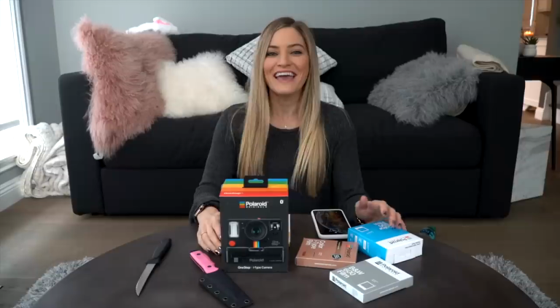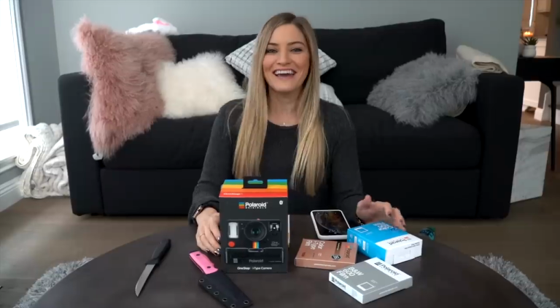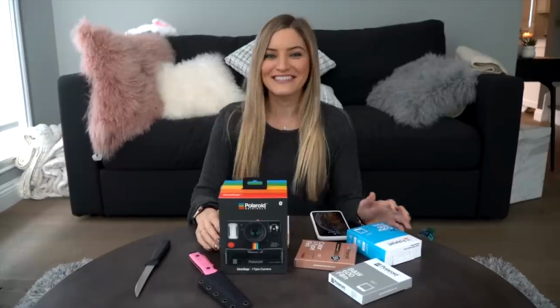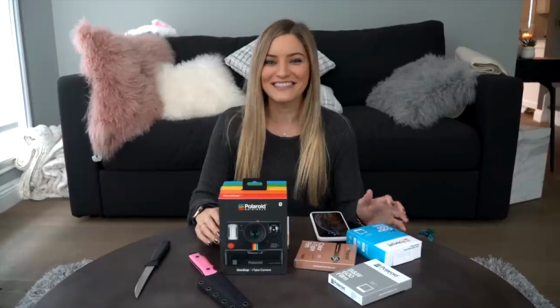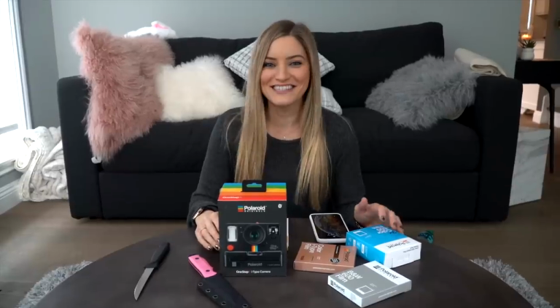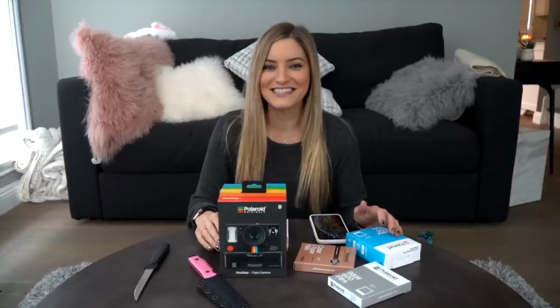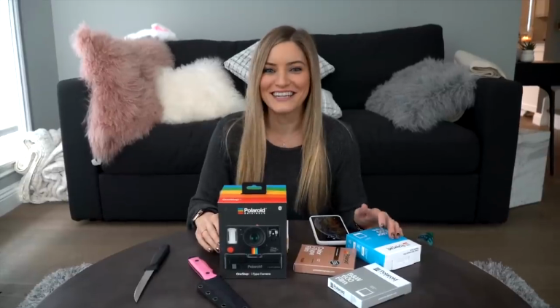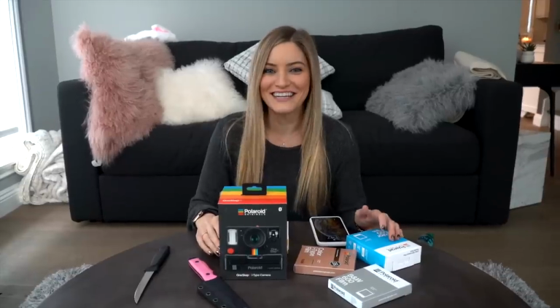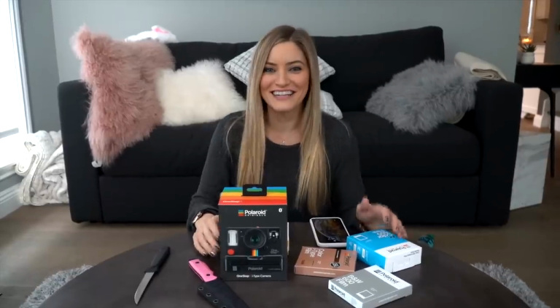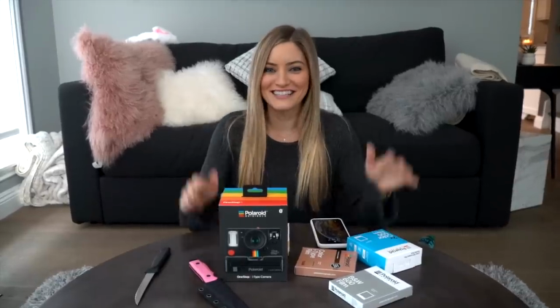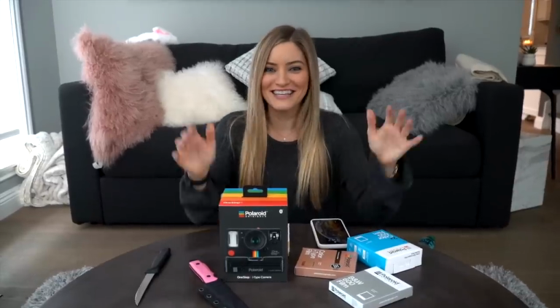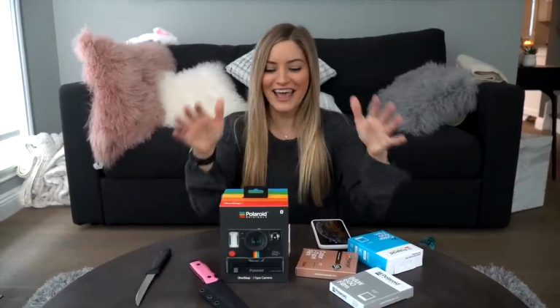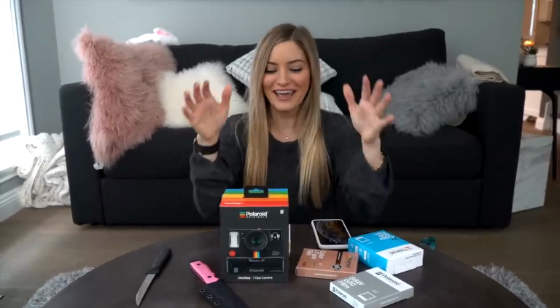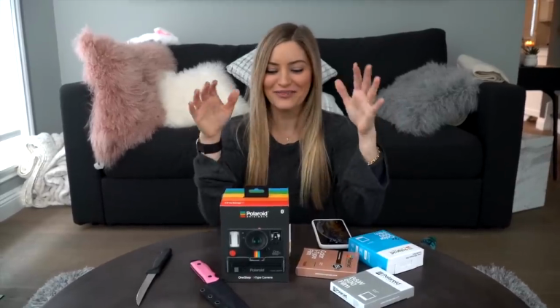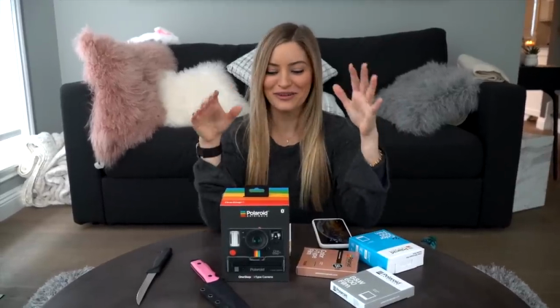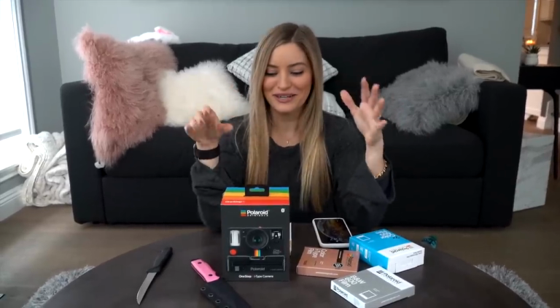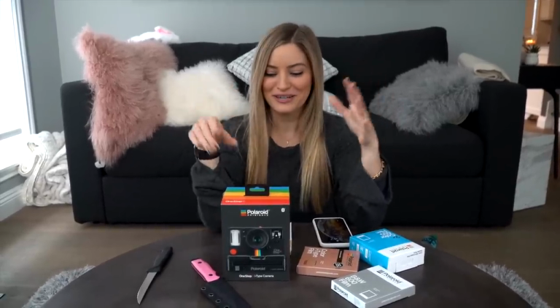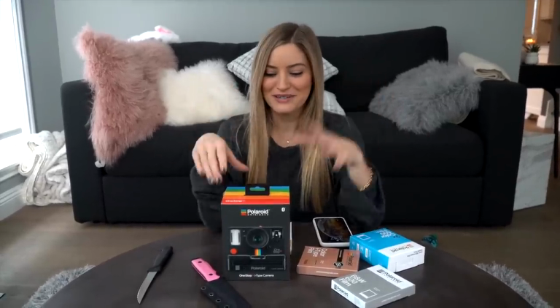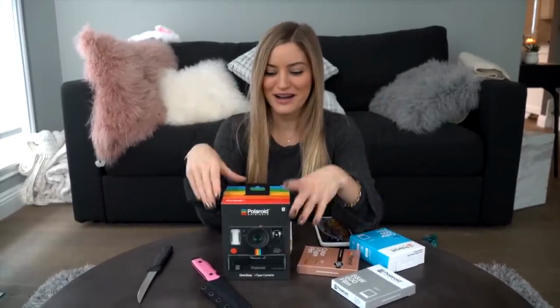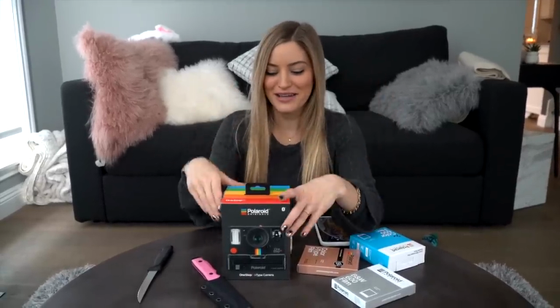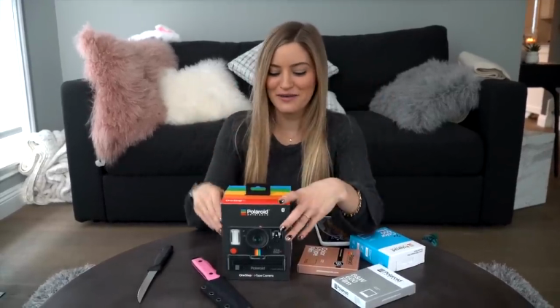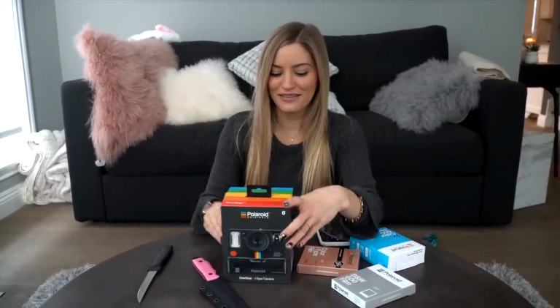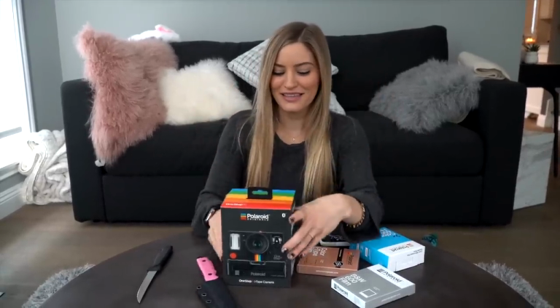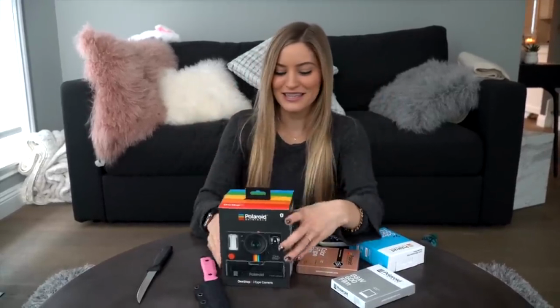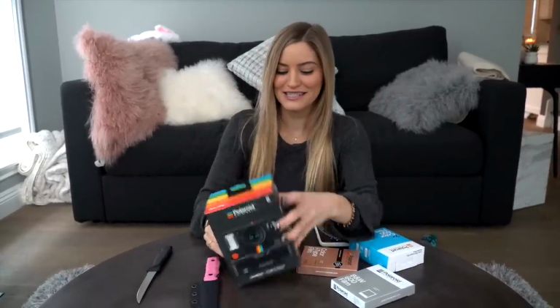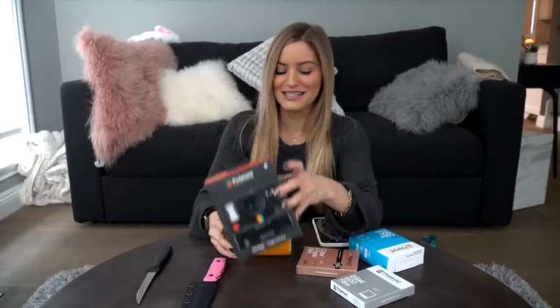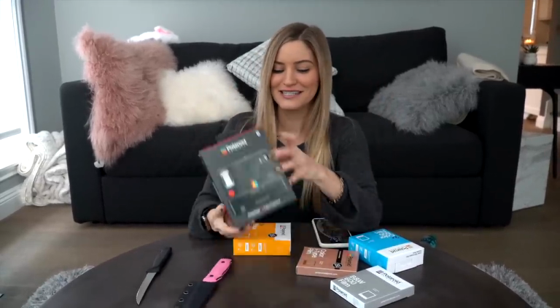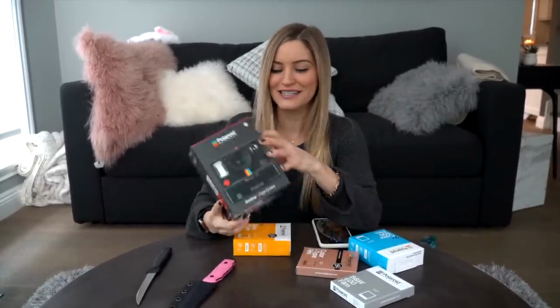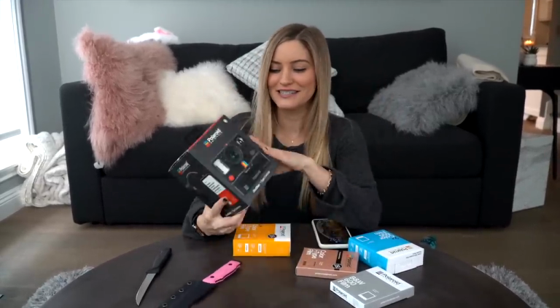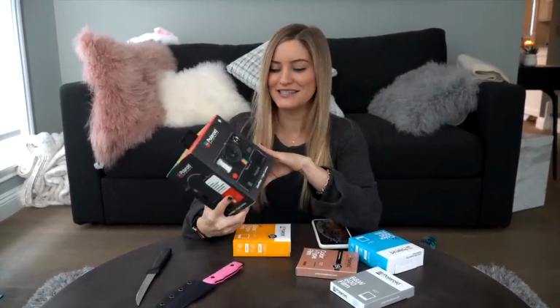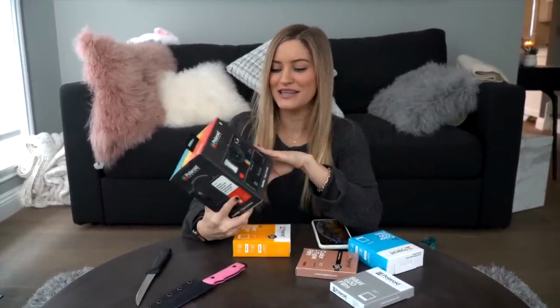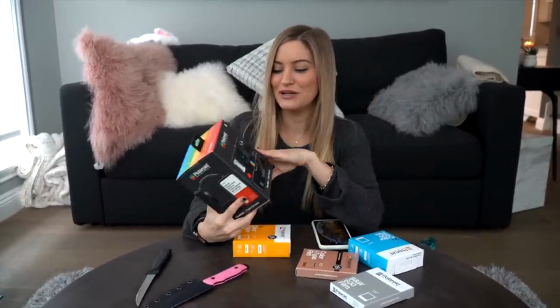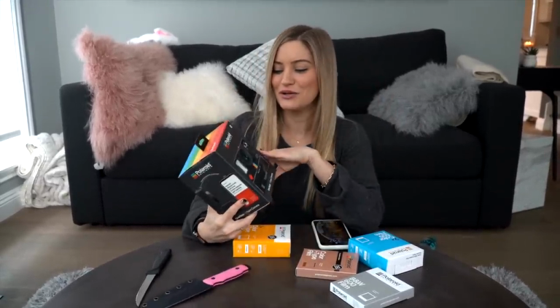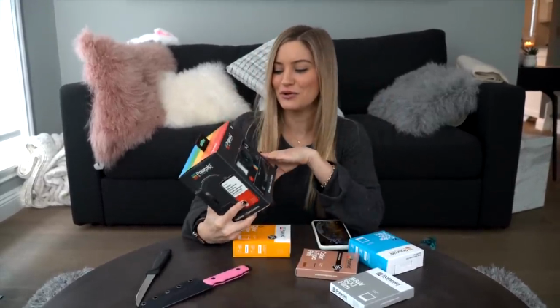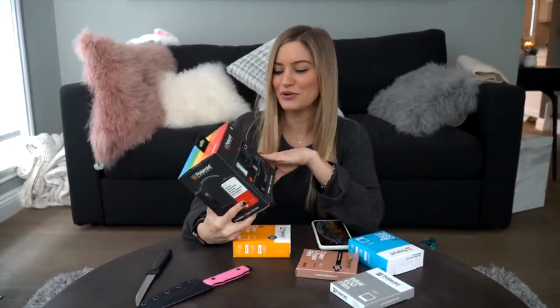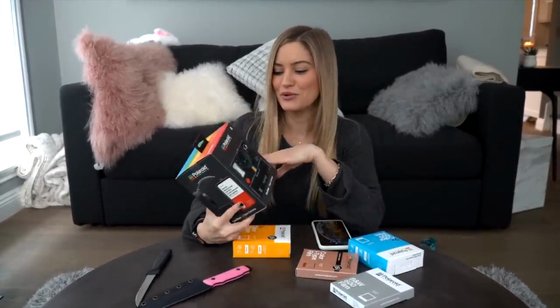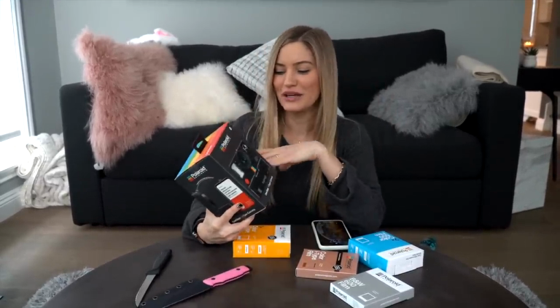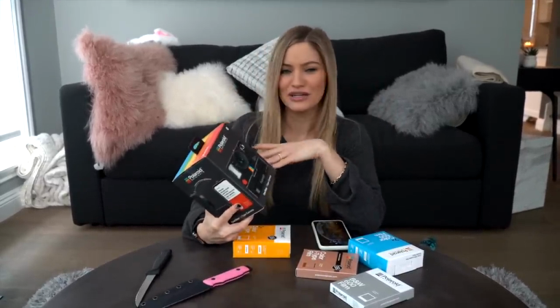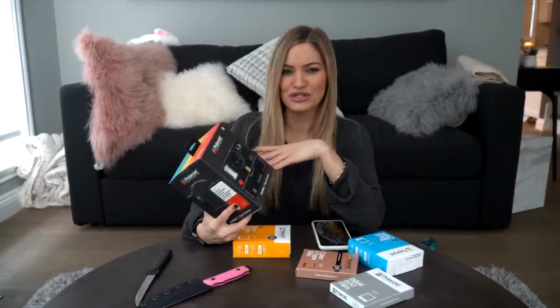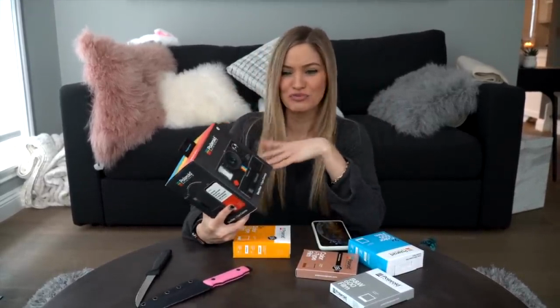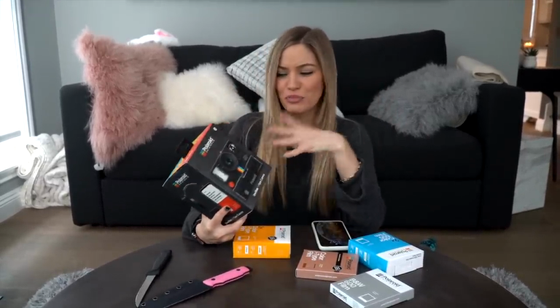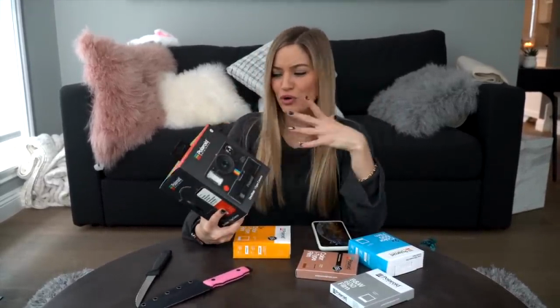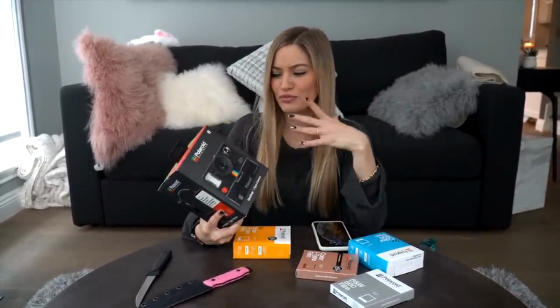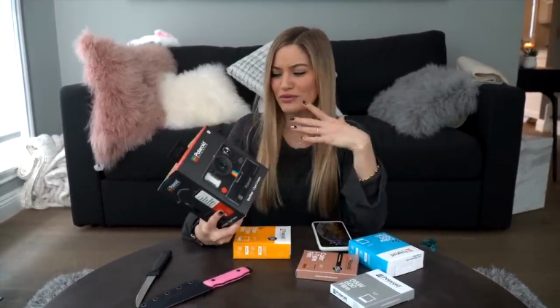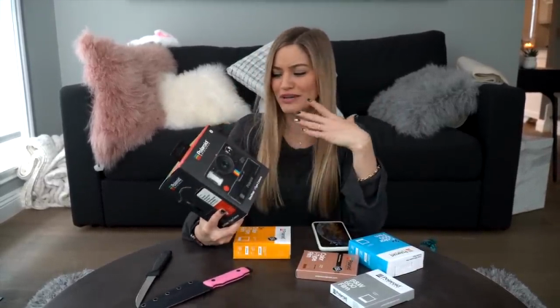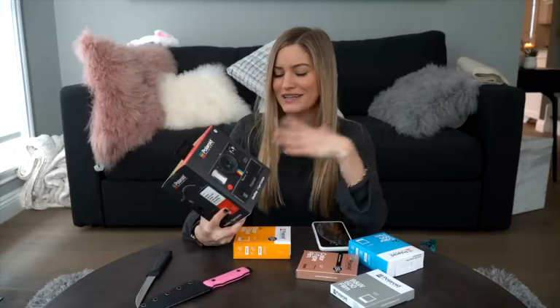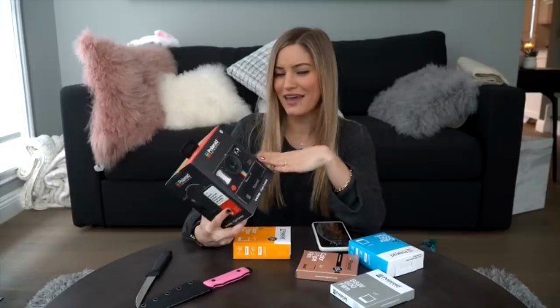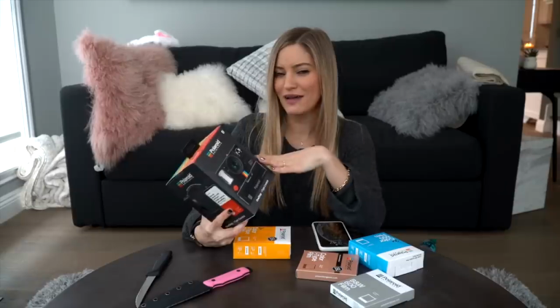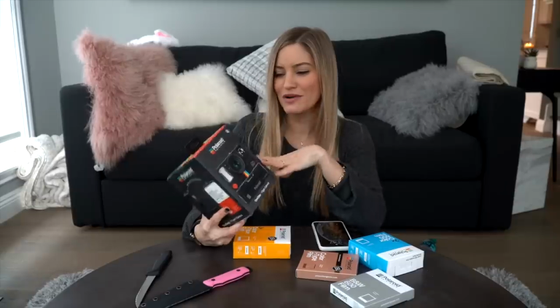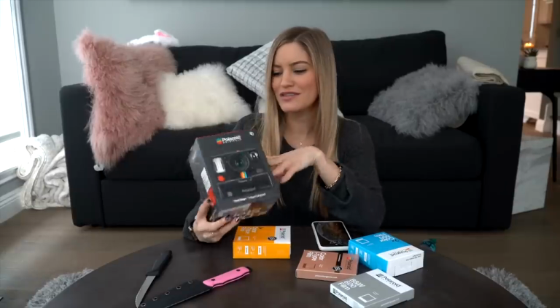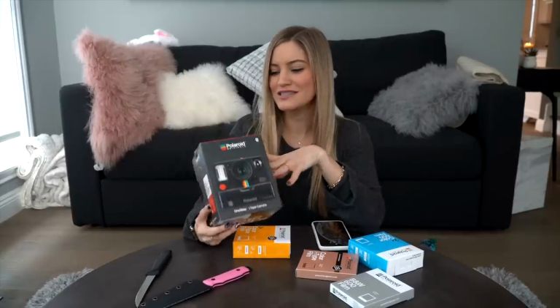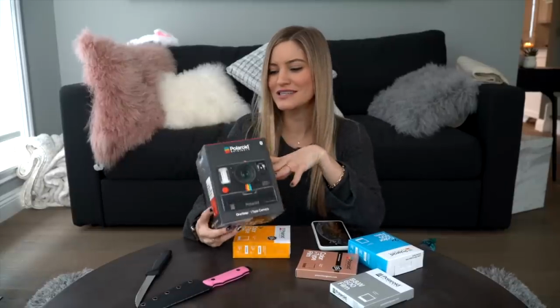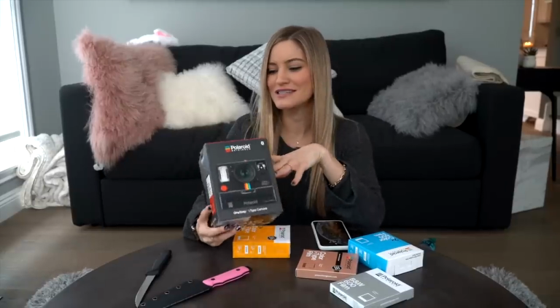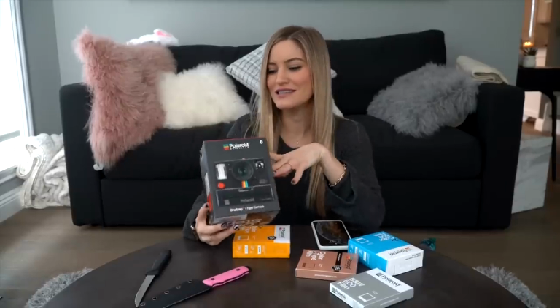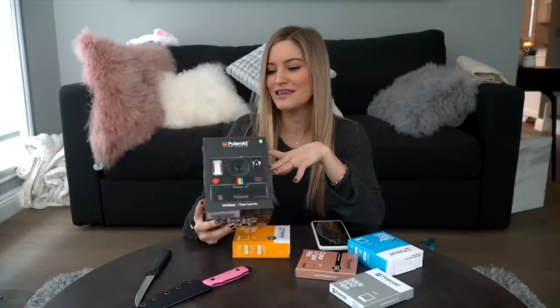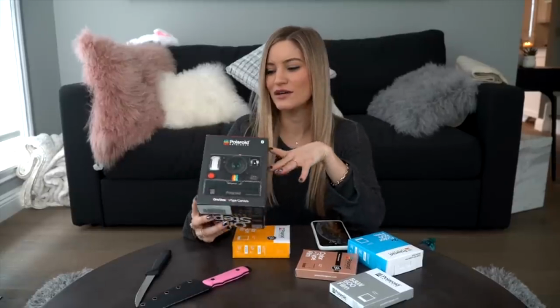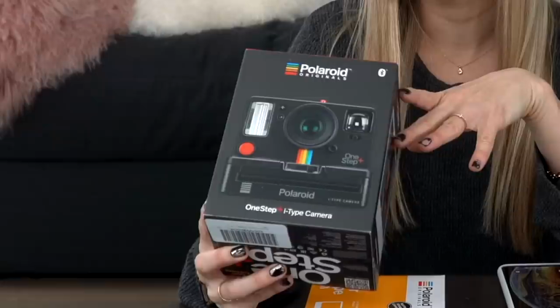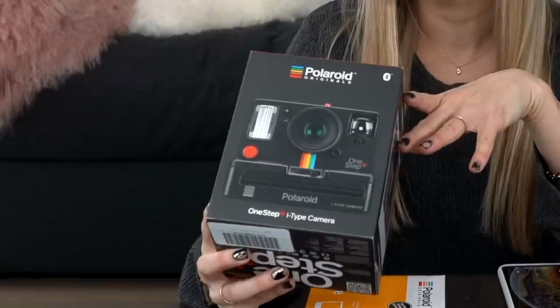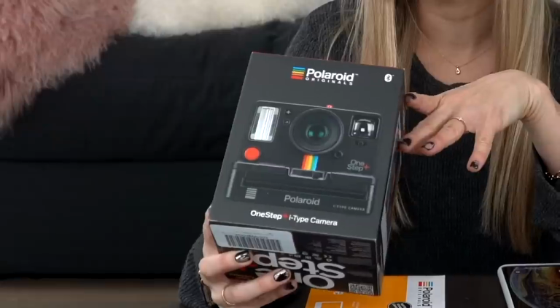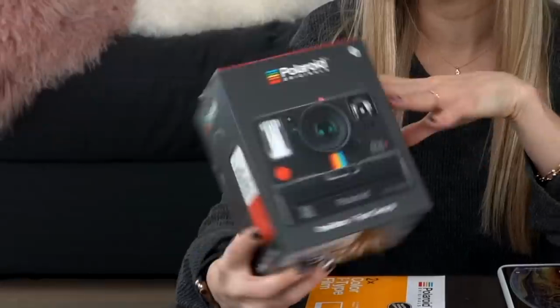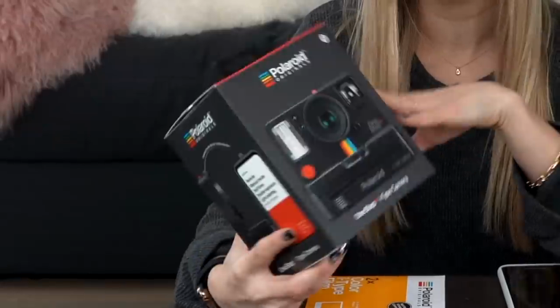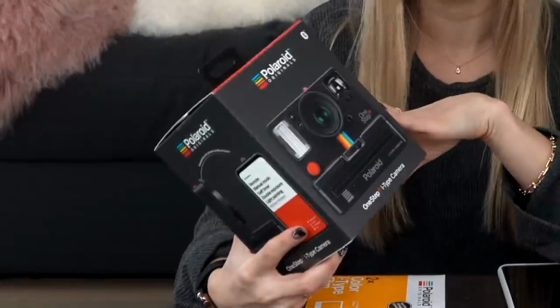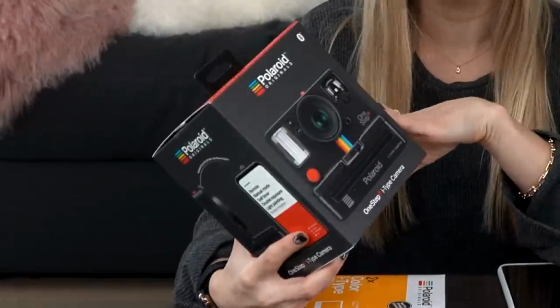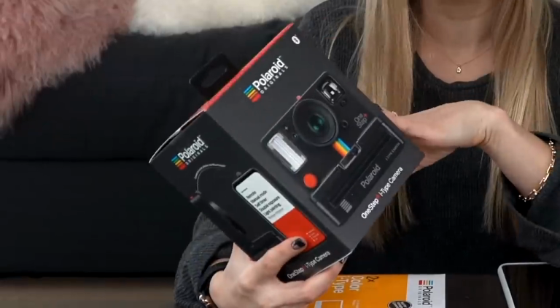Hey guys, it's Justine, and today we are gonna be talking about this. This is the new-ish Polaroid camera. This is the One Step Plus.